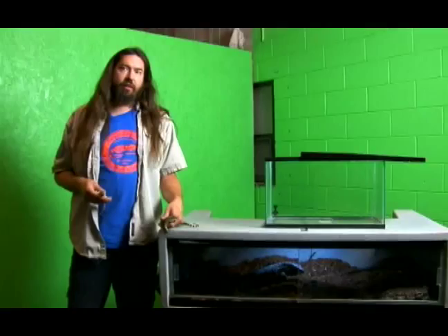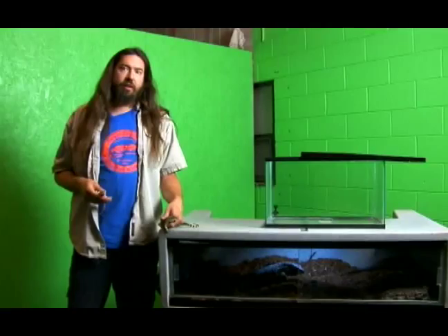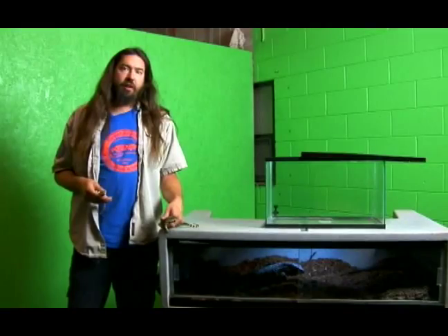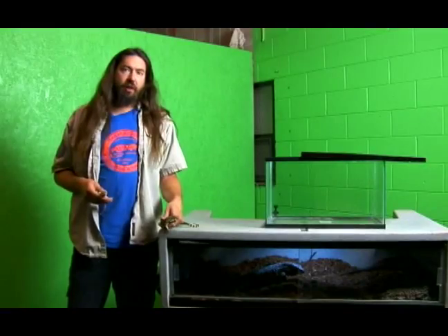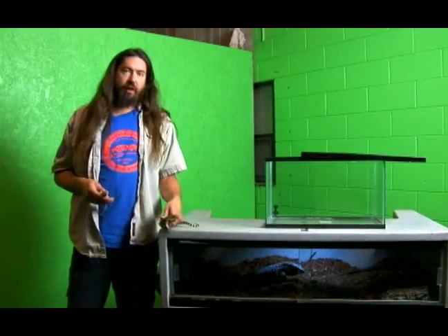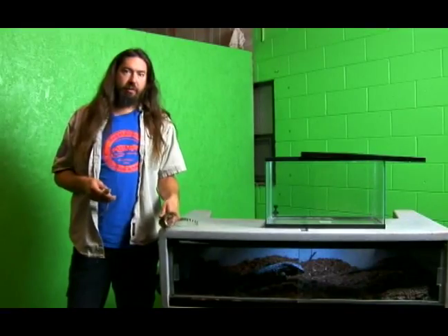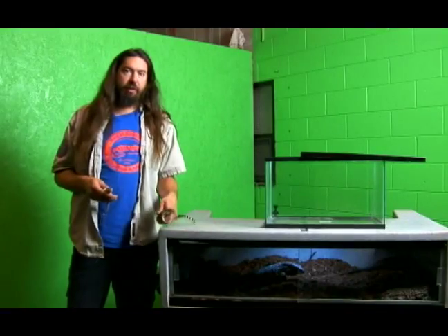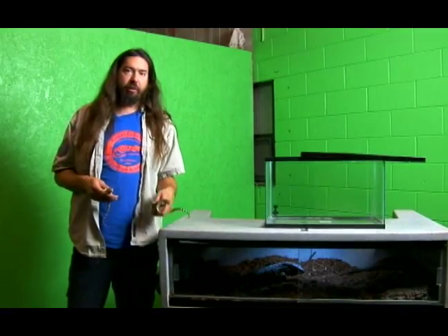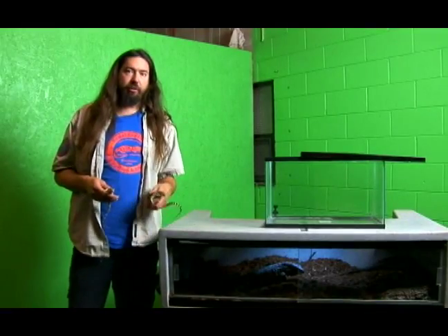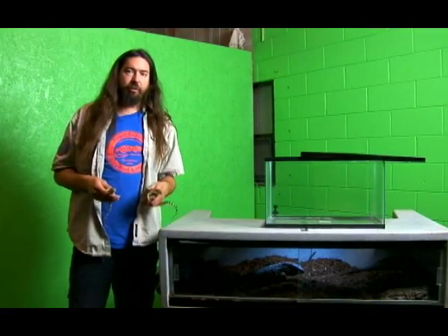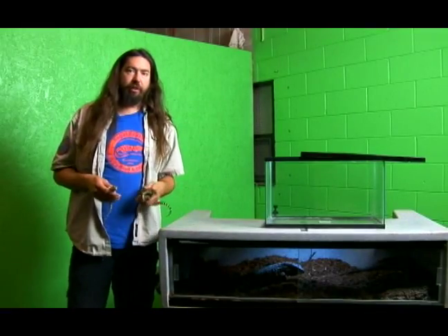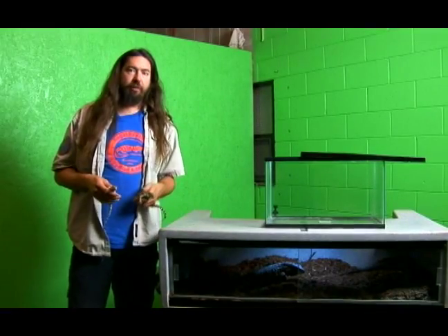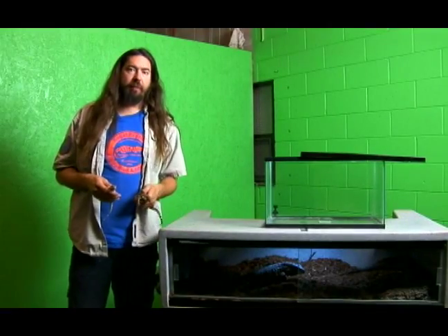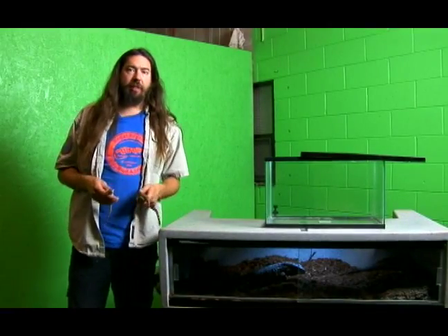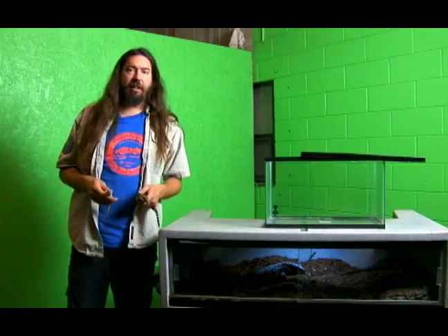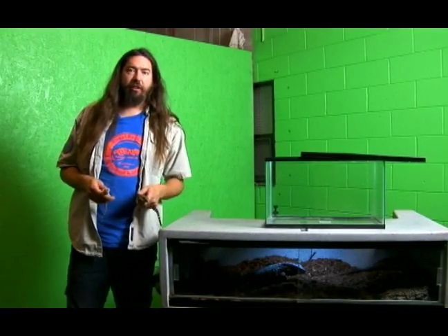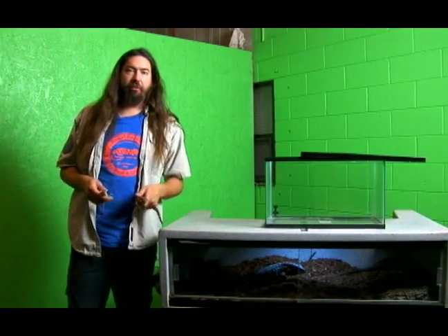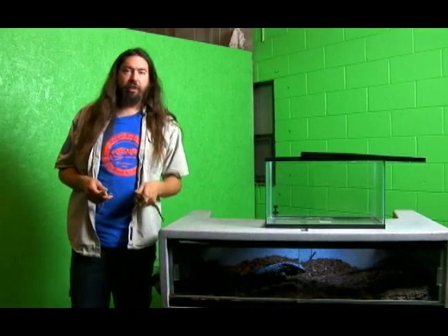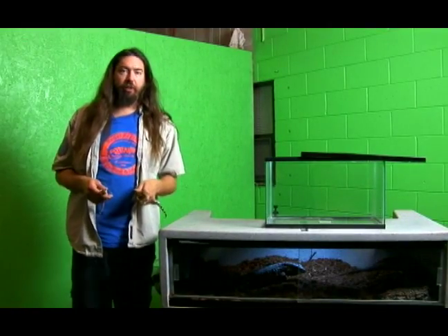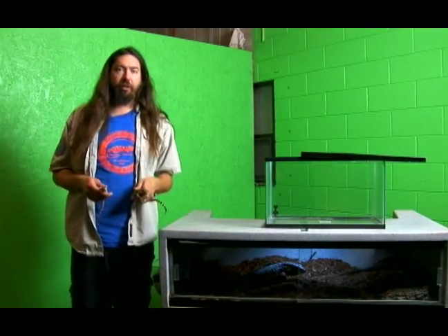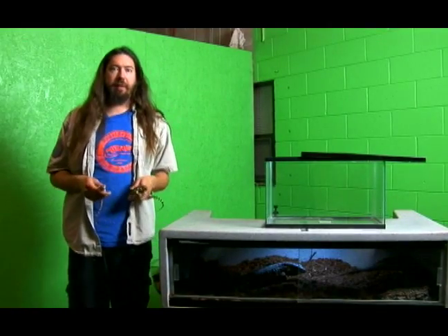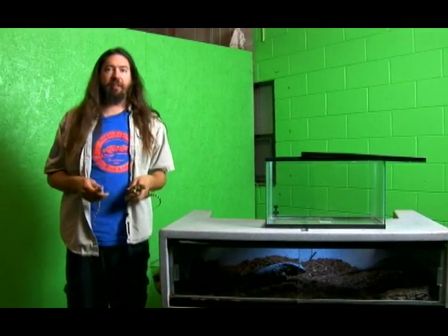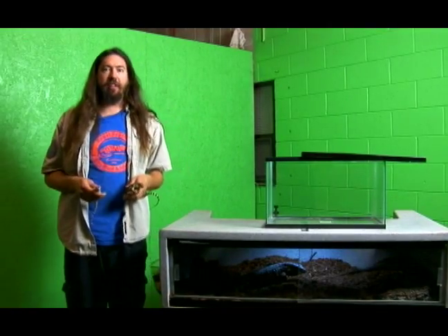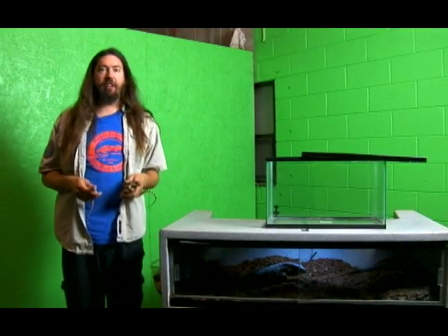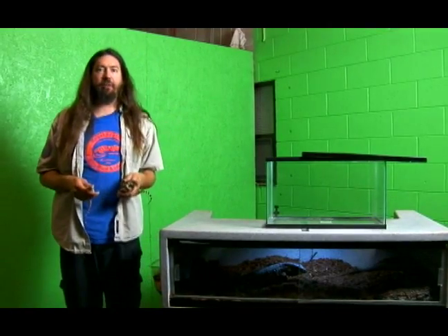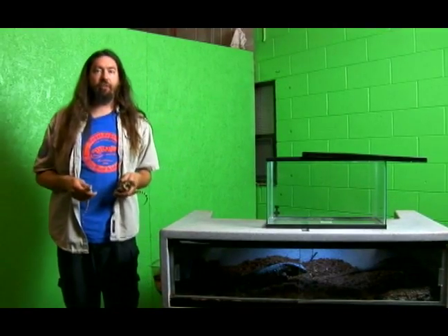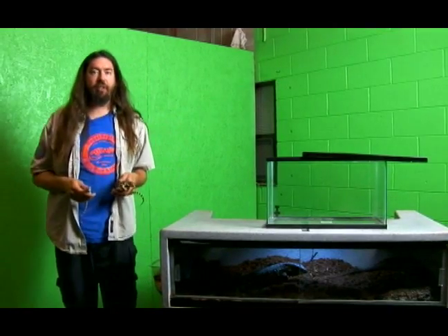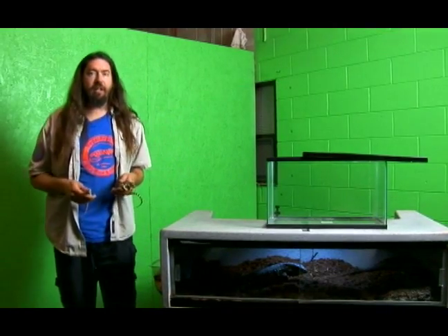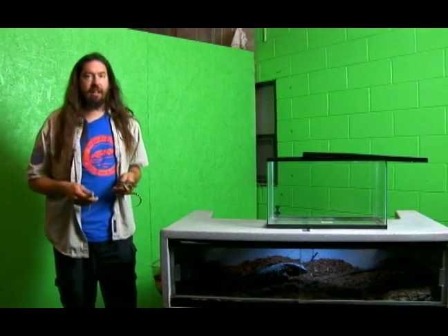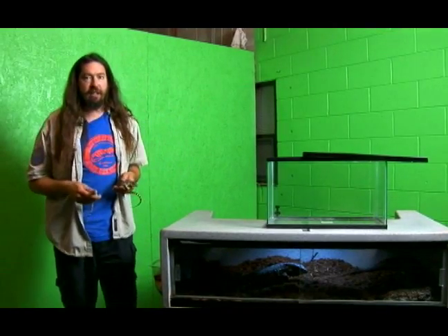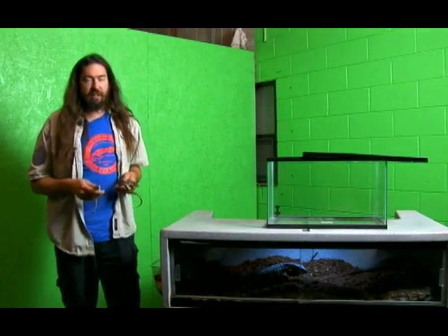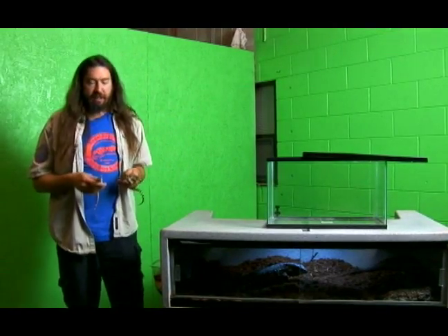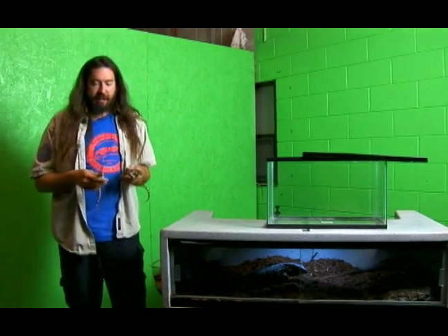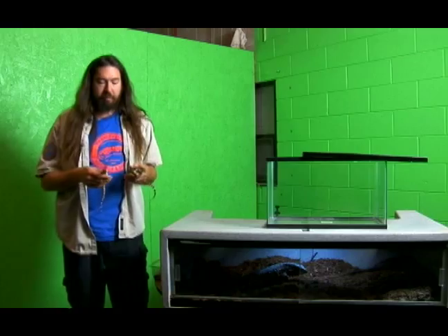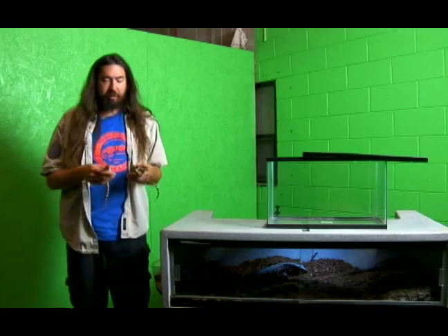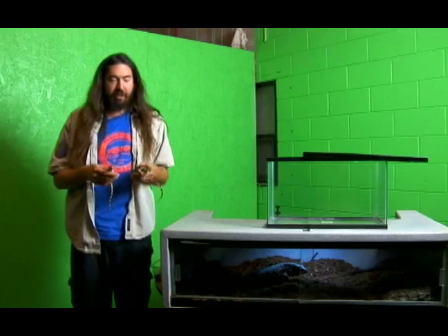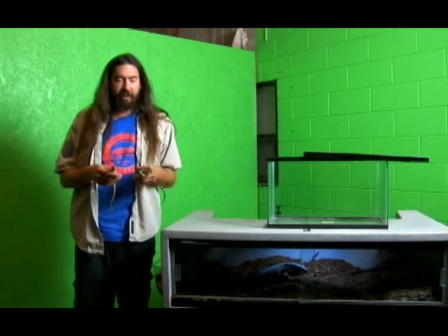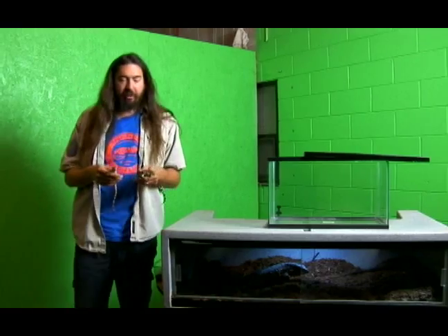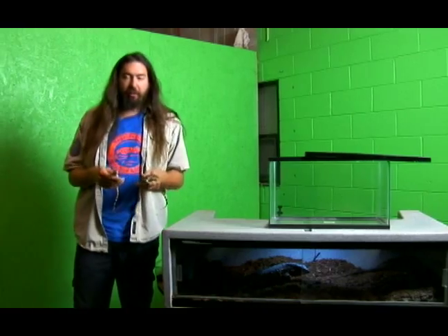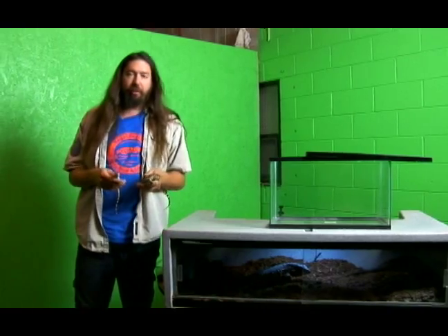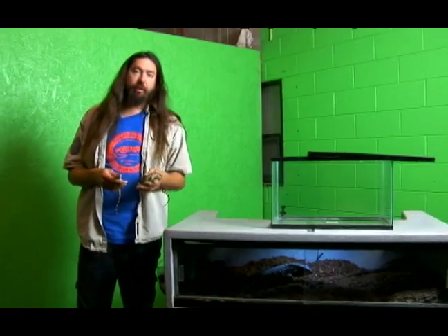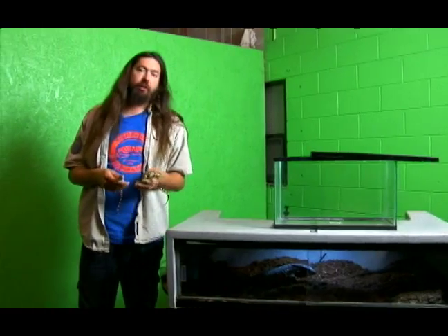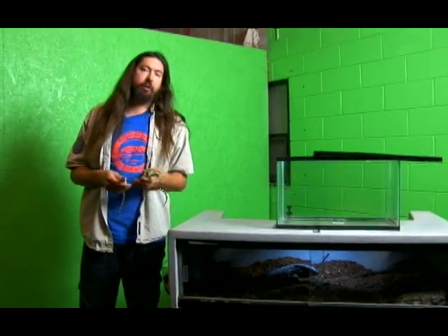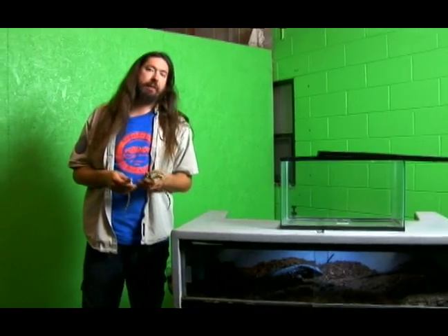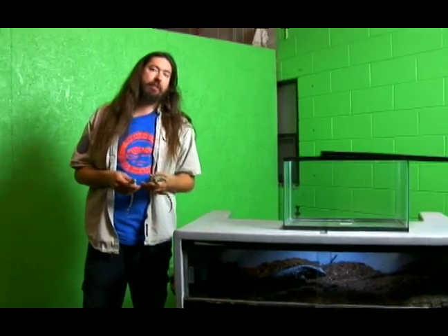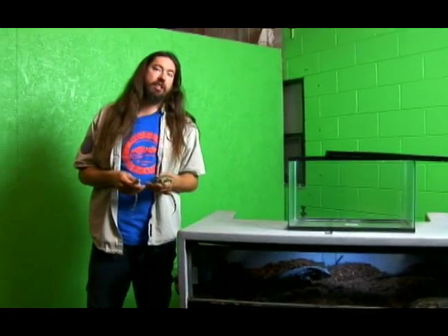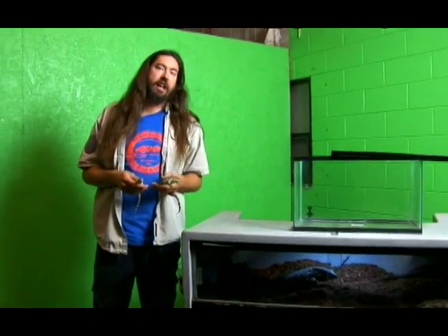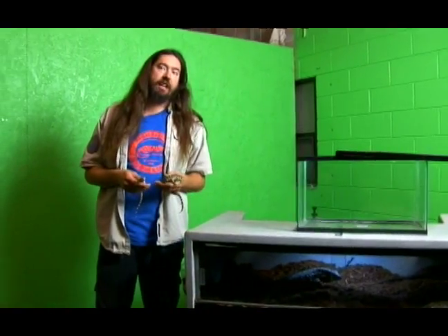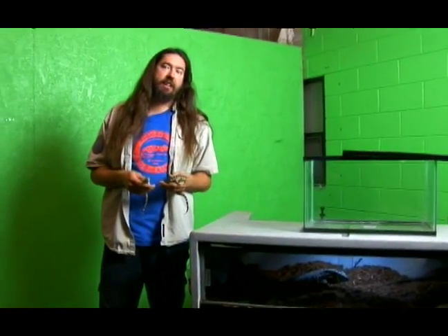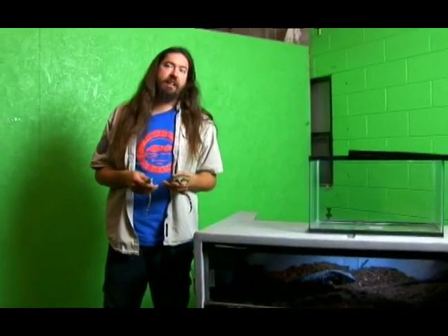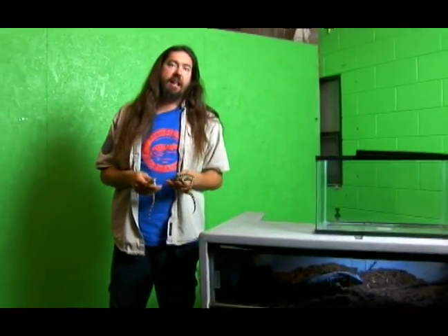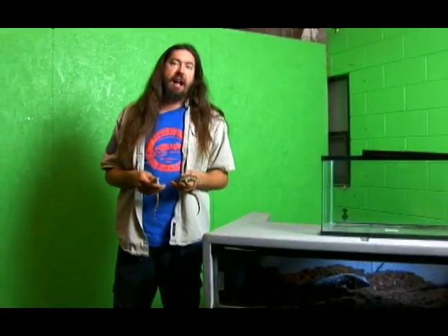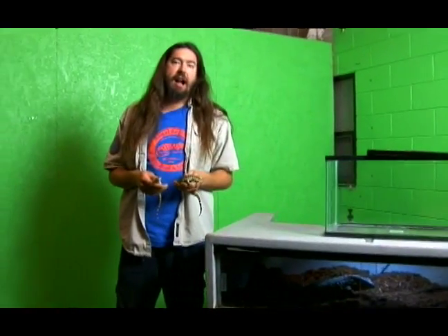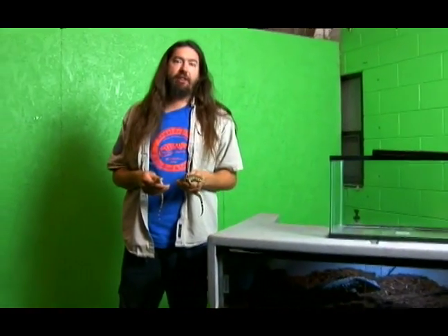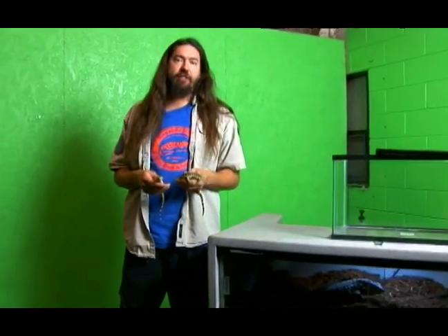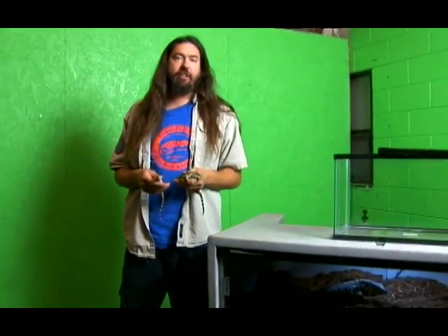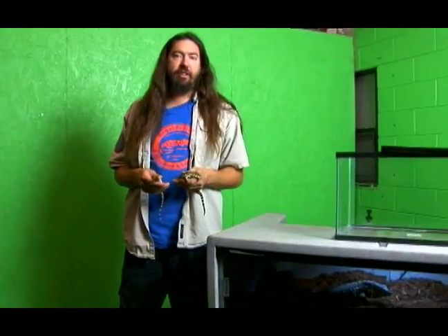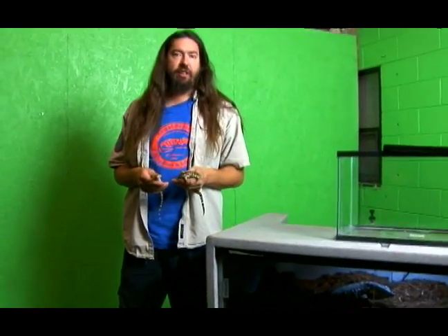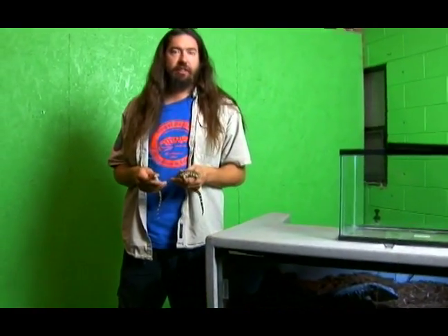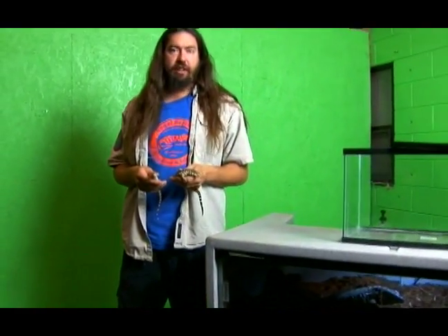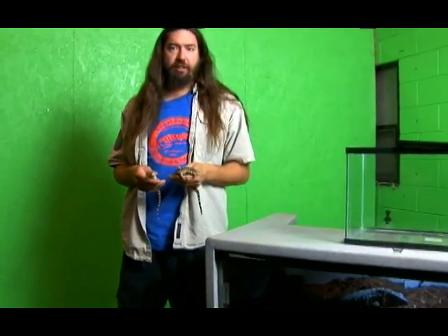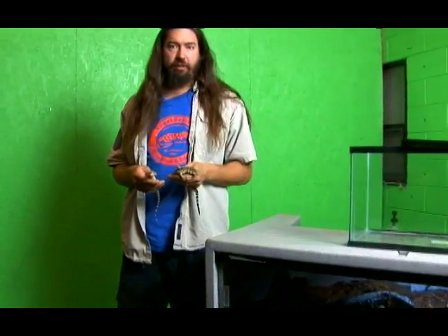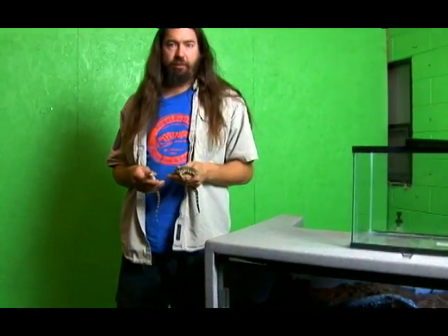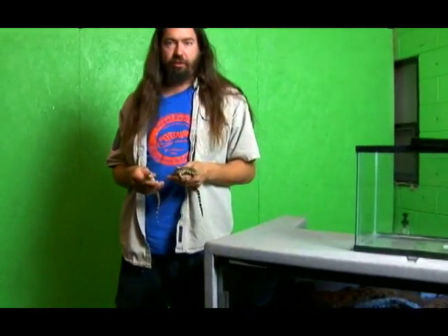Alright, welcome to Regal Reptiles. We're going to learn about tegus today. In particular, we're going to learn about giant Argentine tegus.